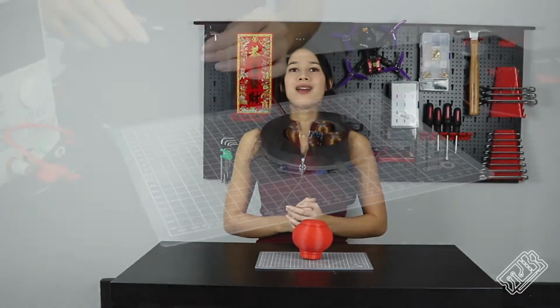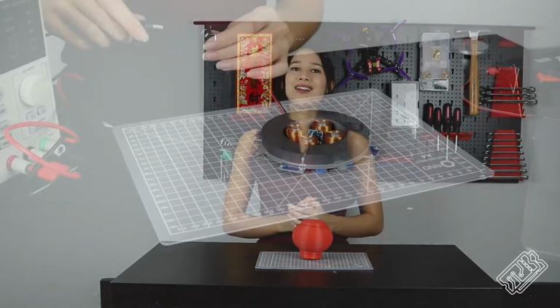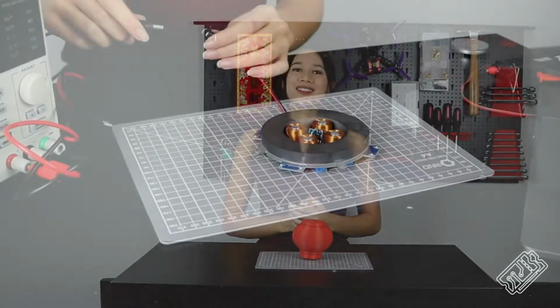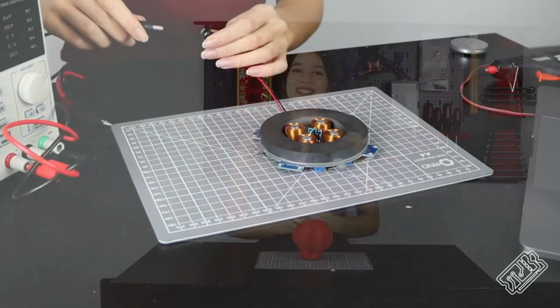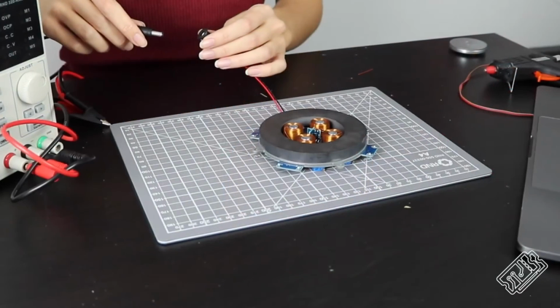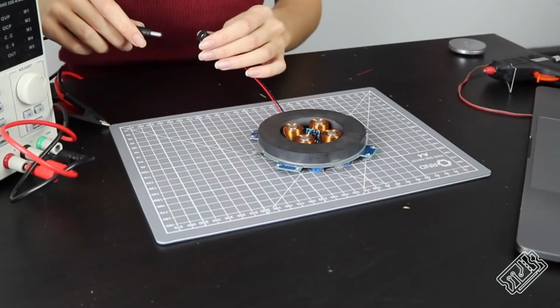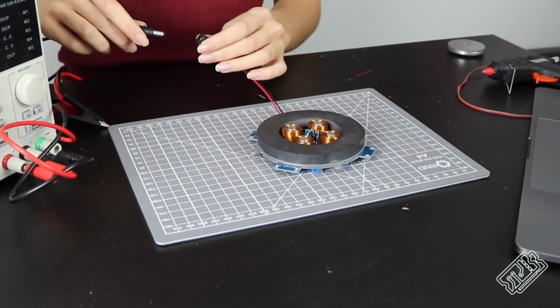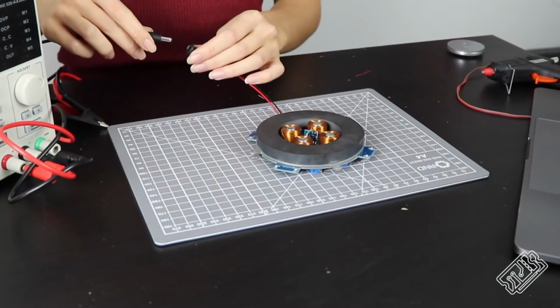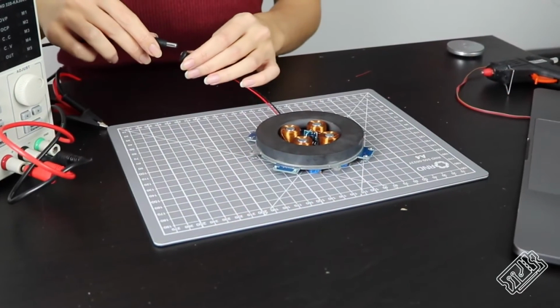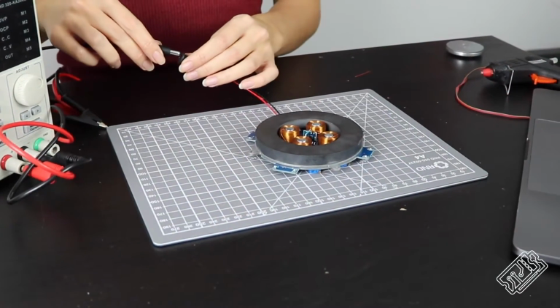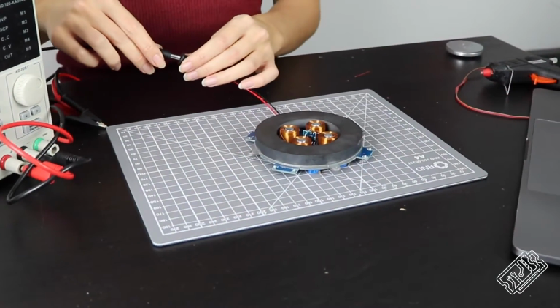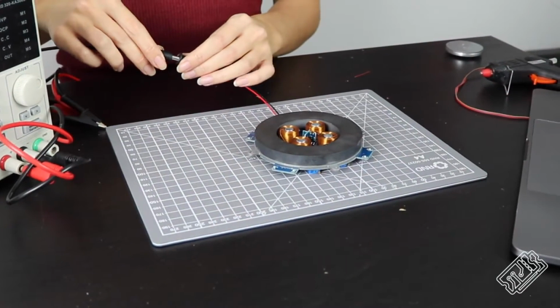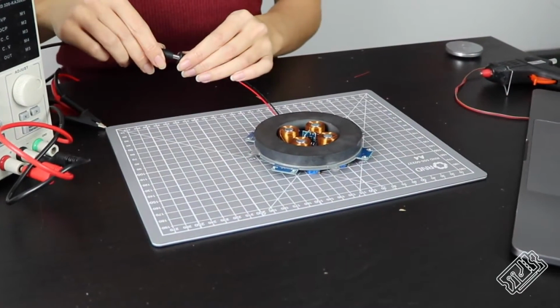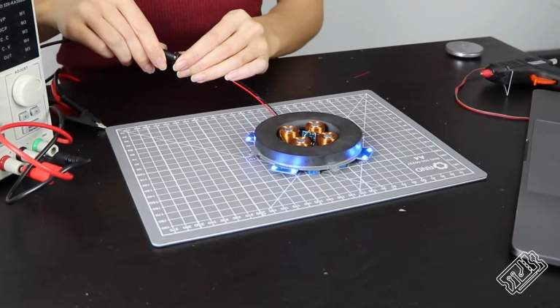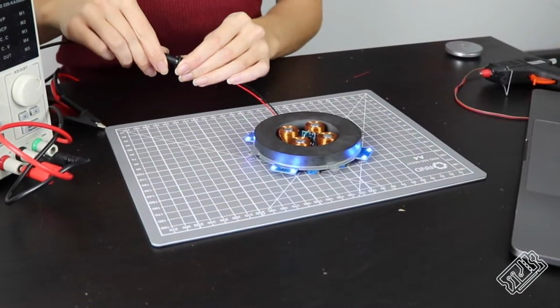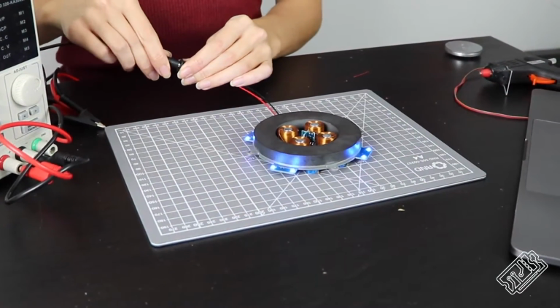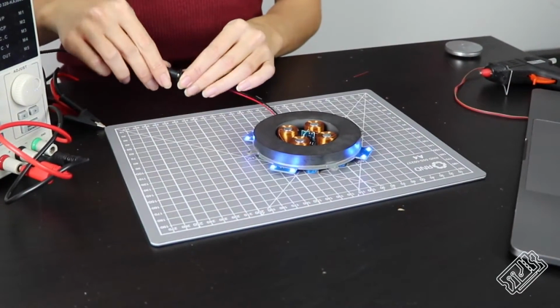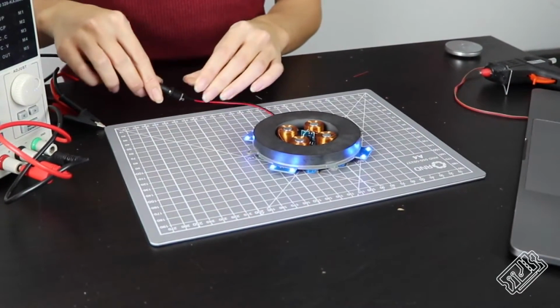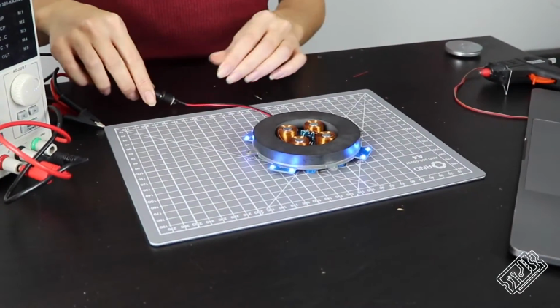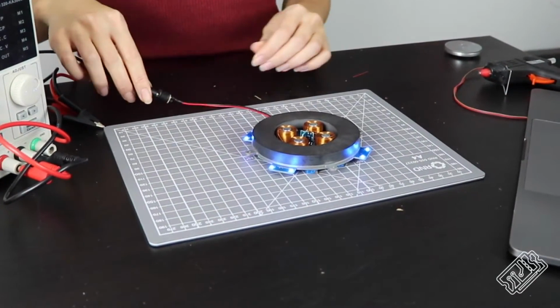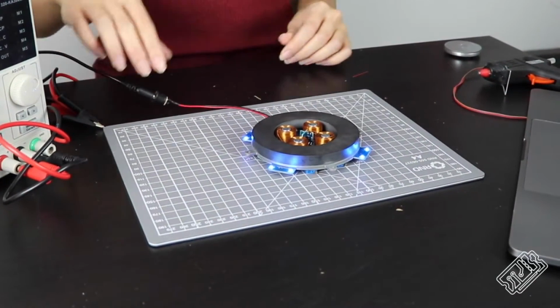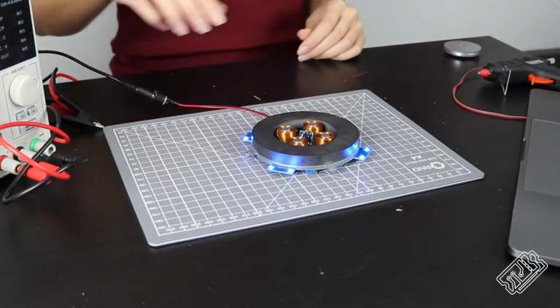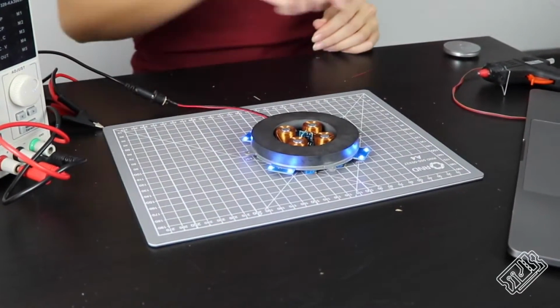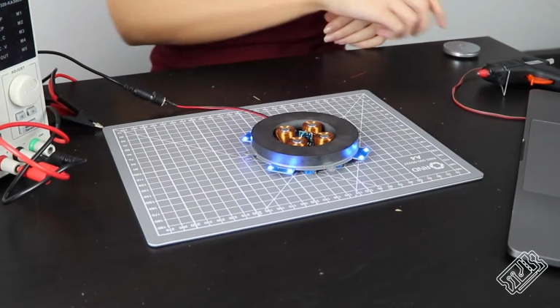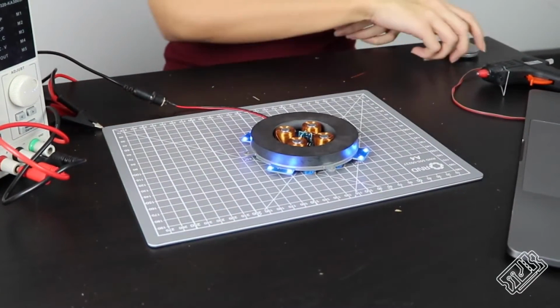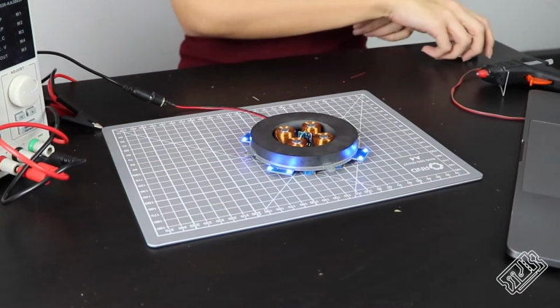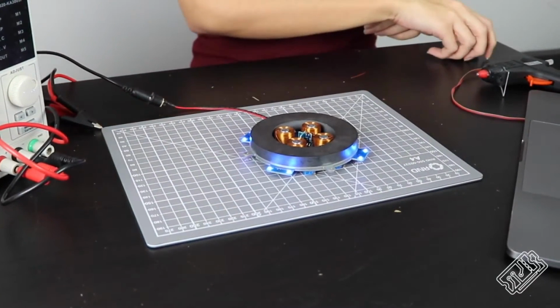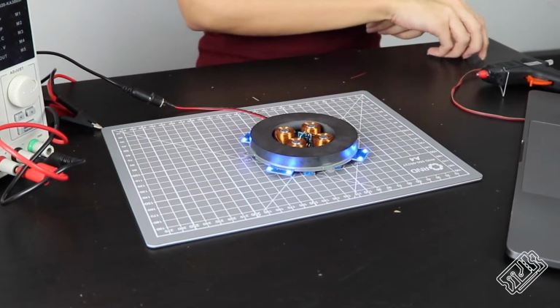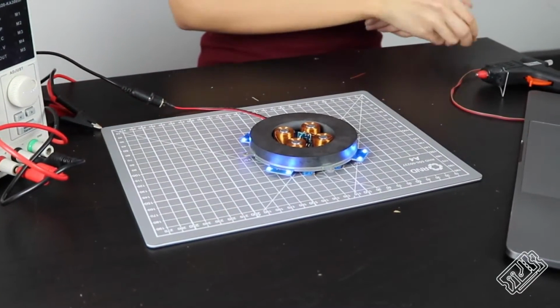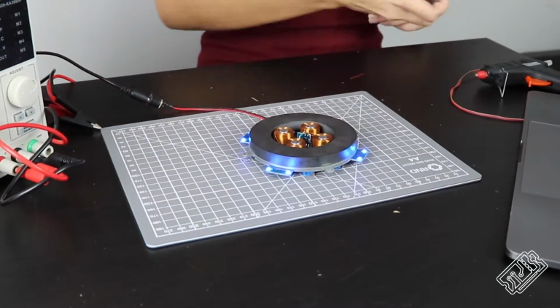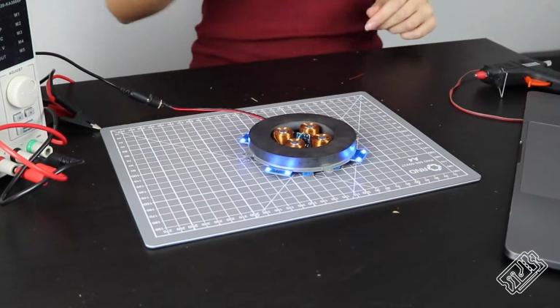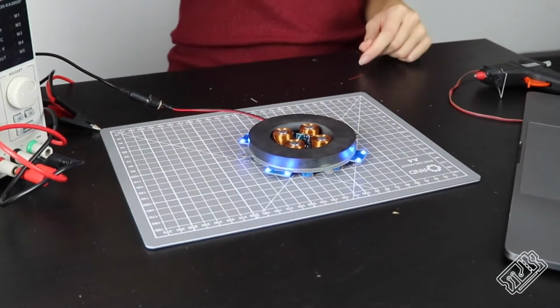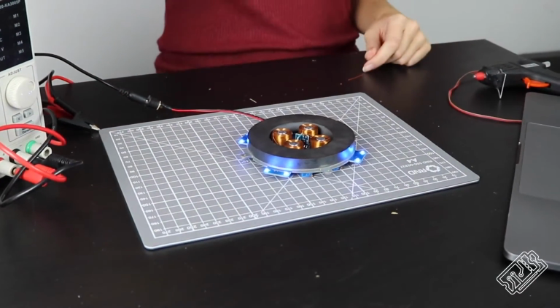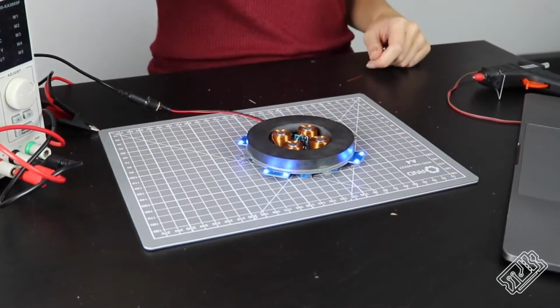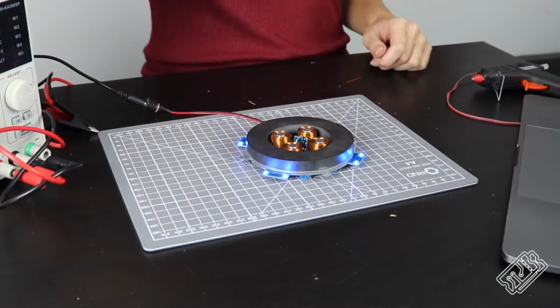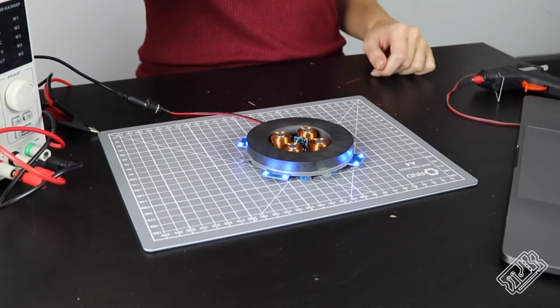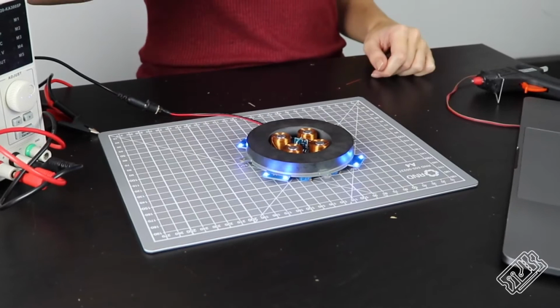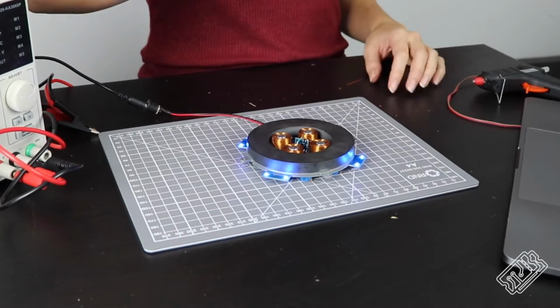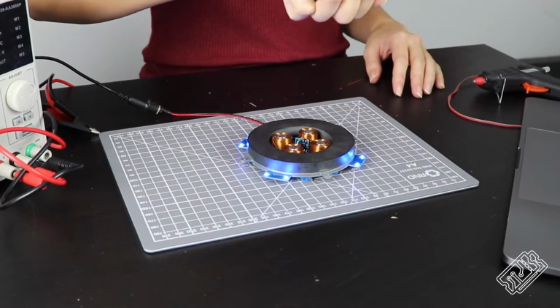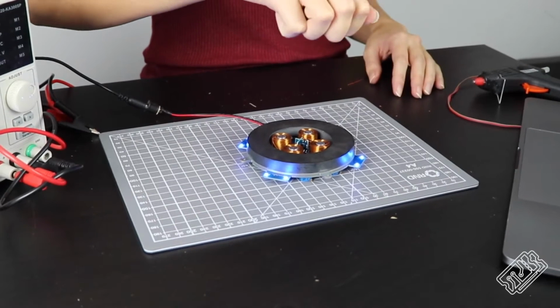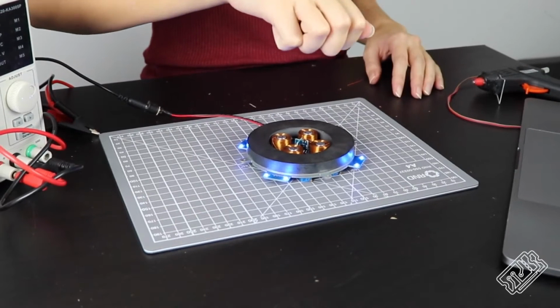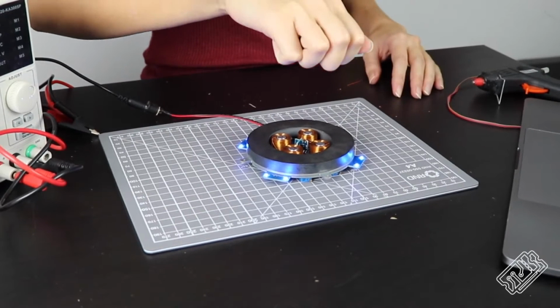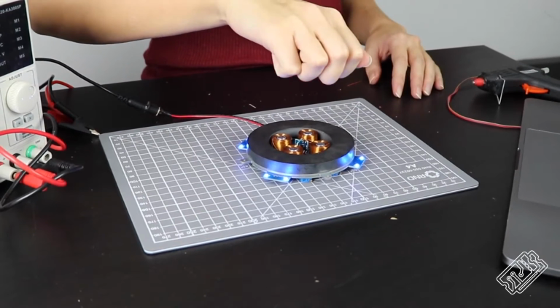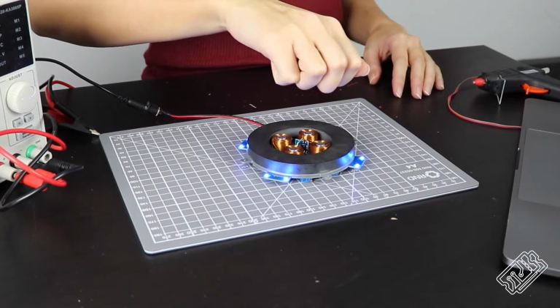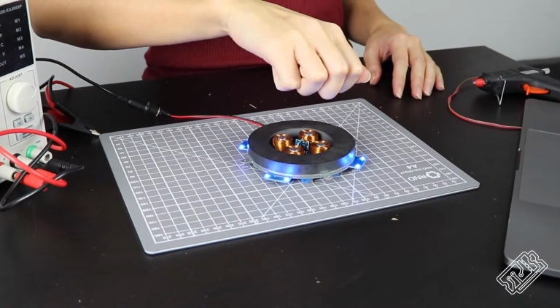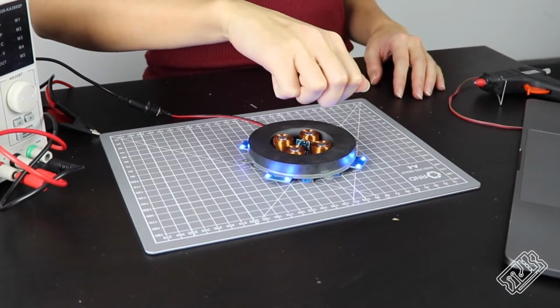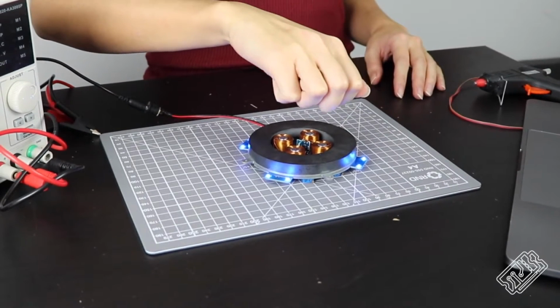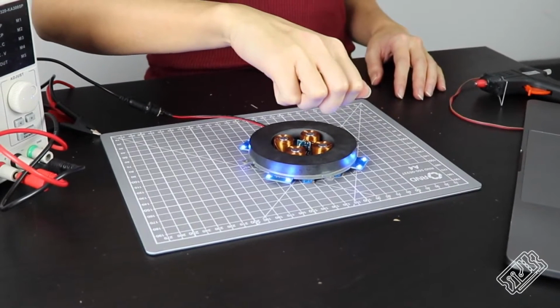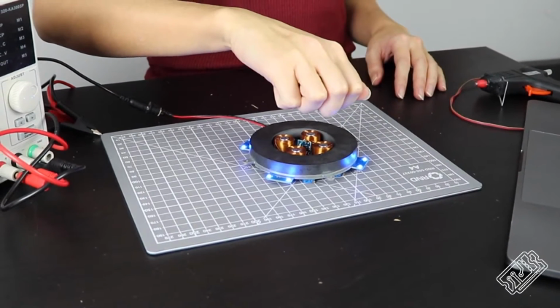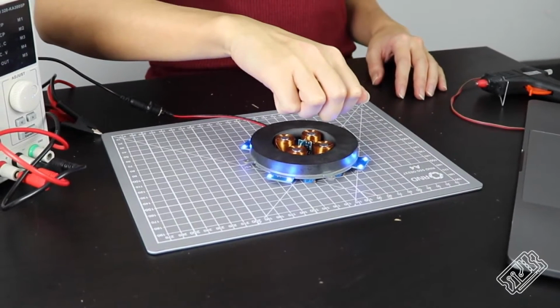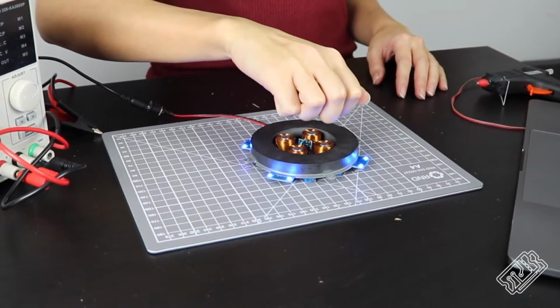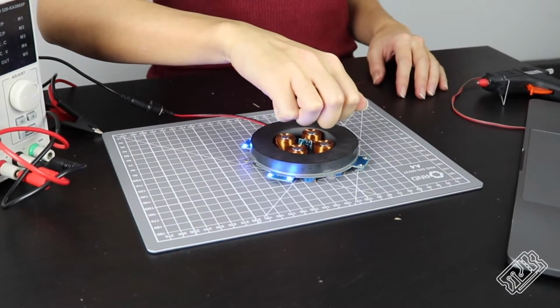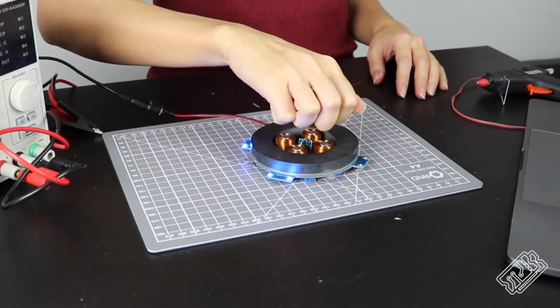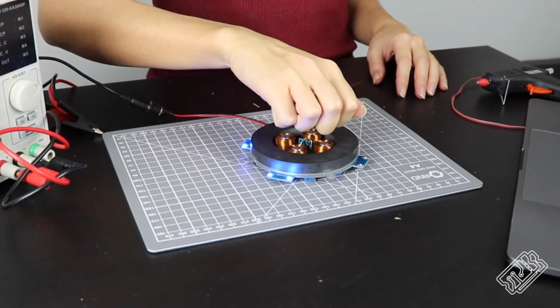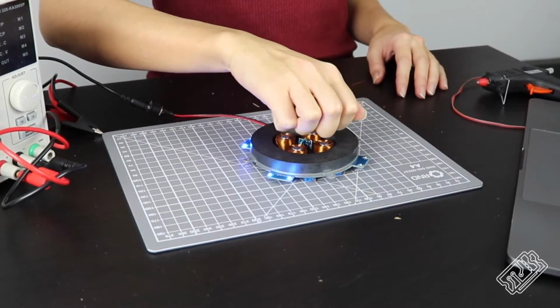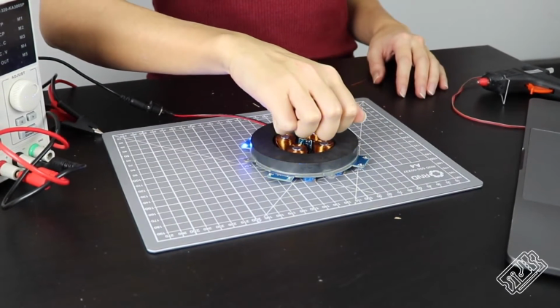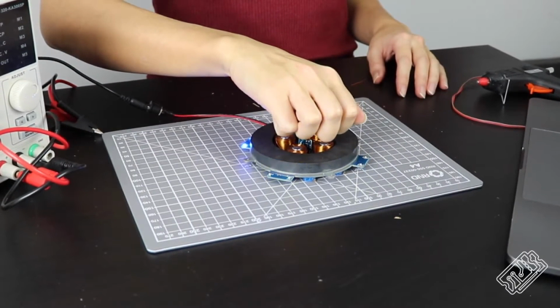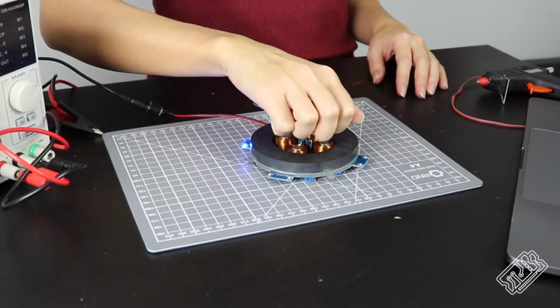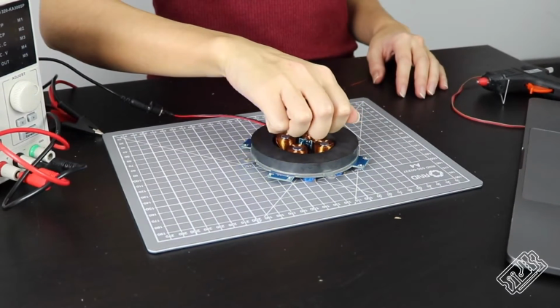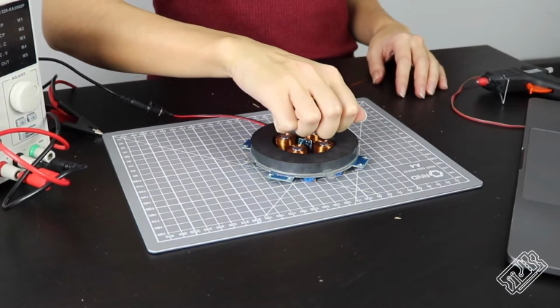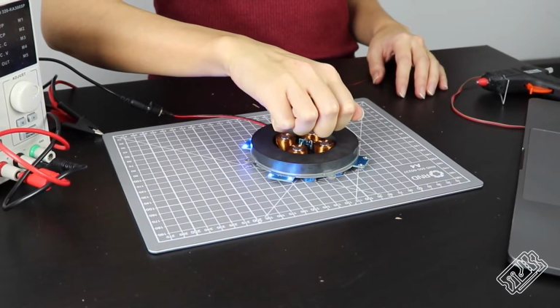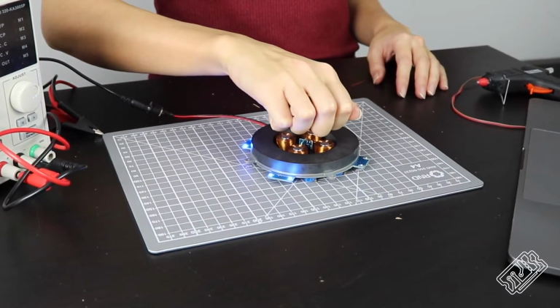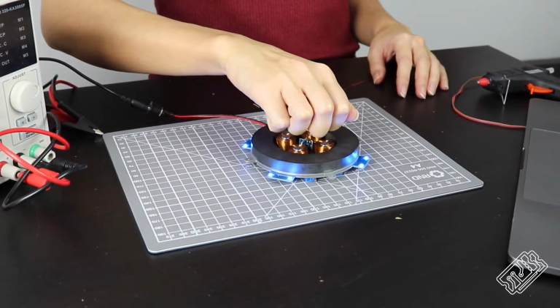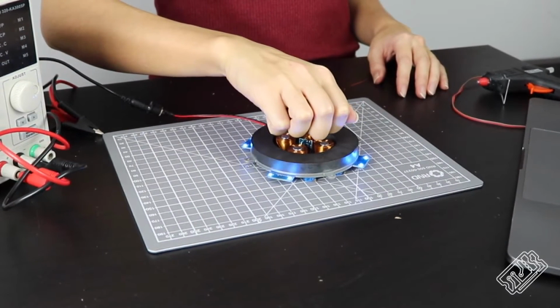Now for the magnetic levitation part. We just power our module and carefully placed the magnet directly above the centre.